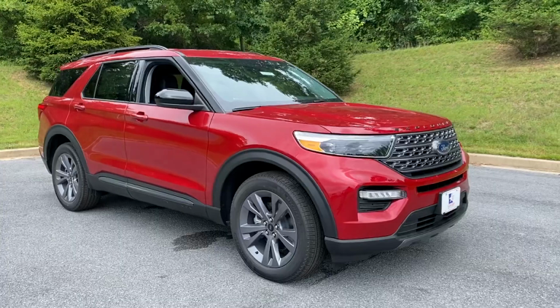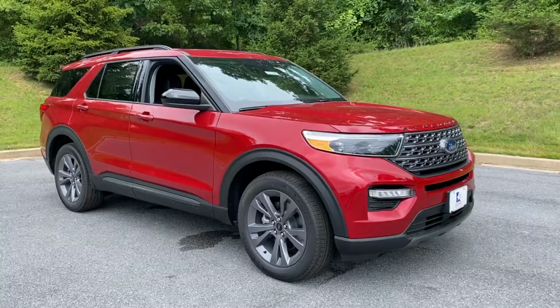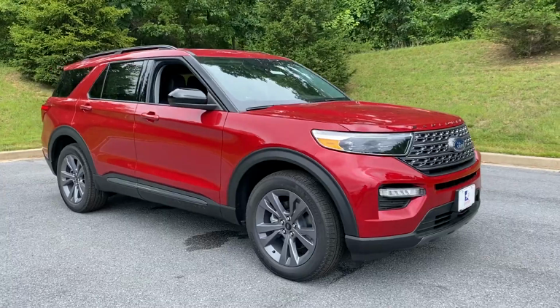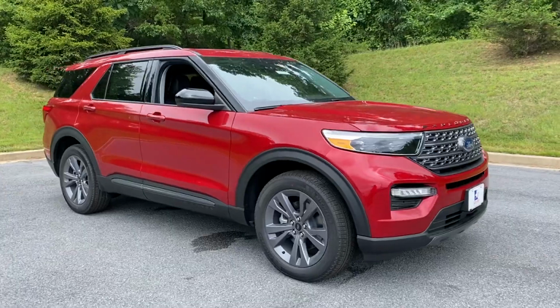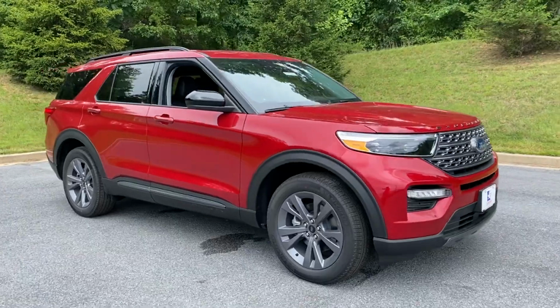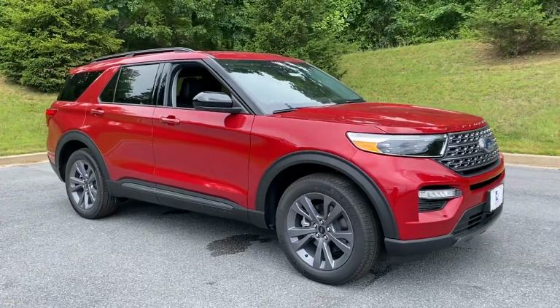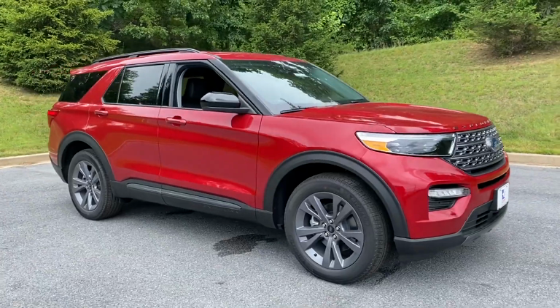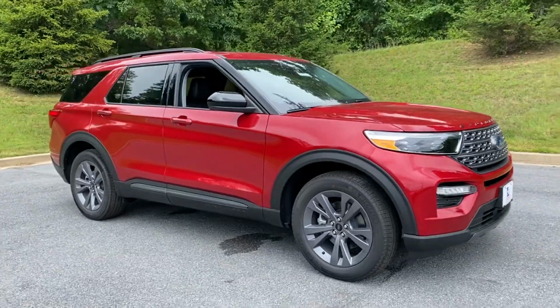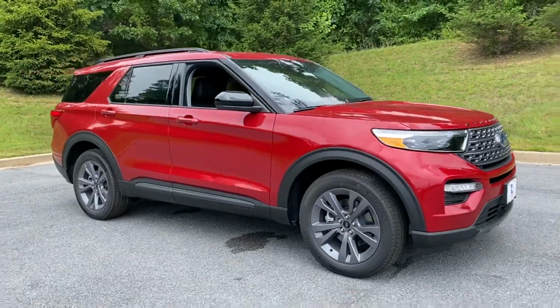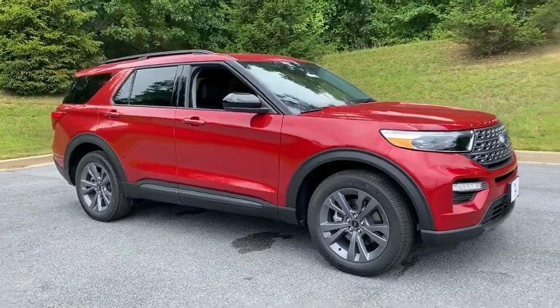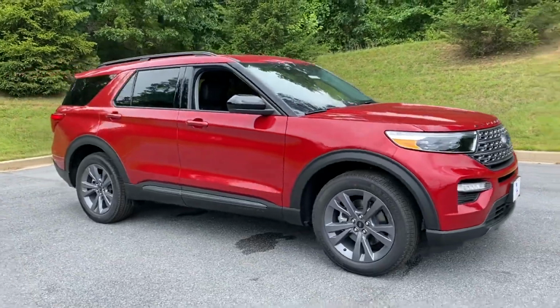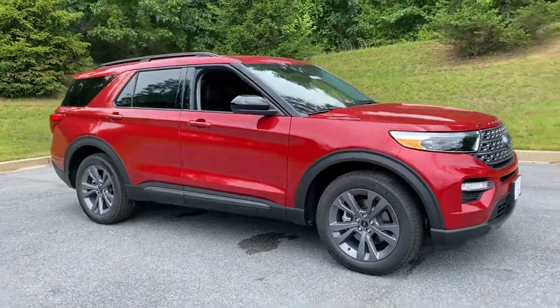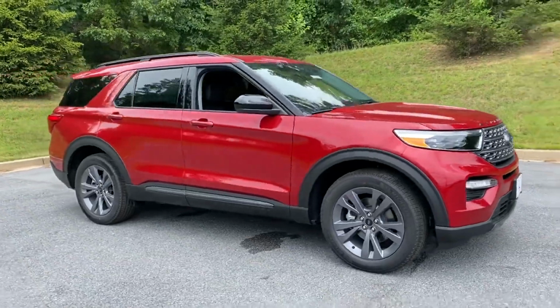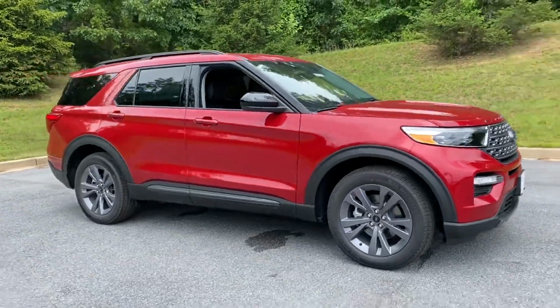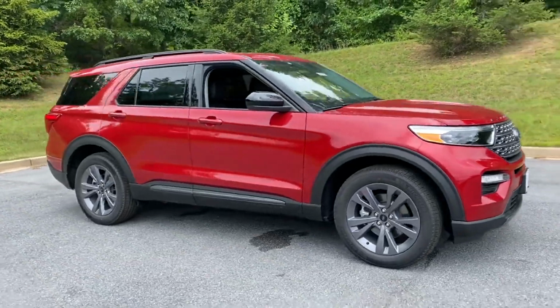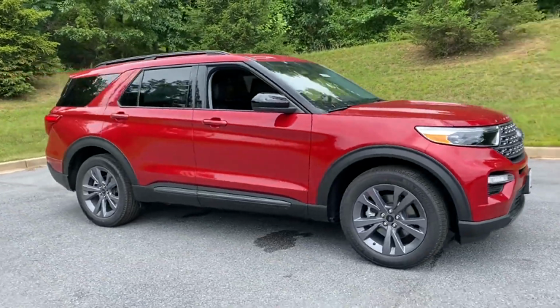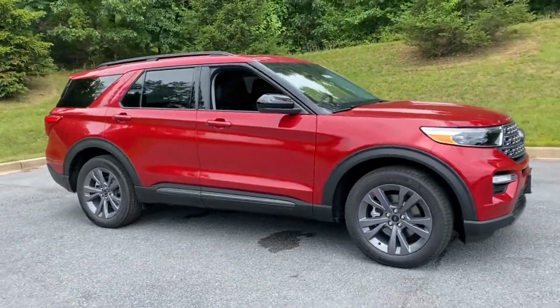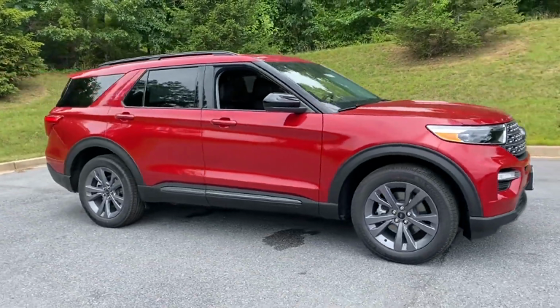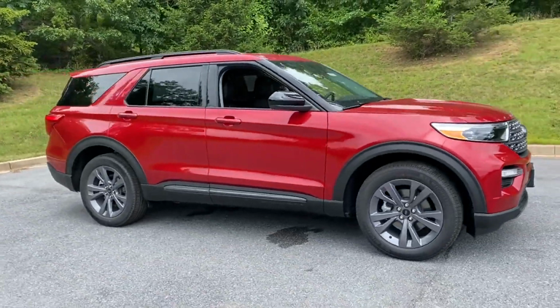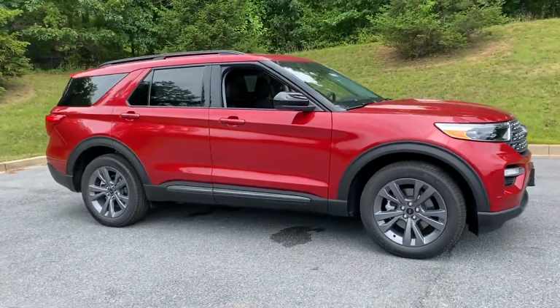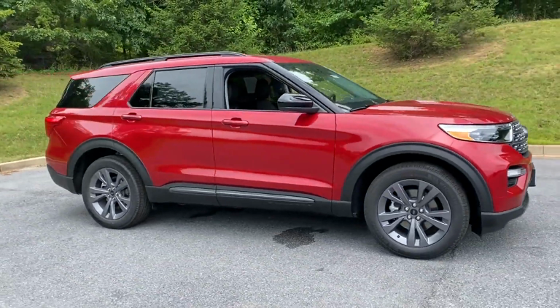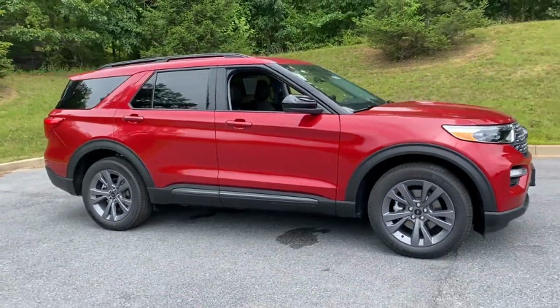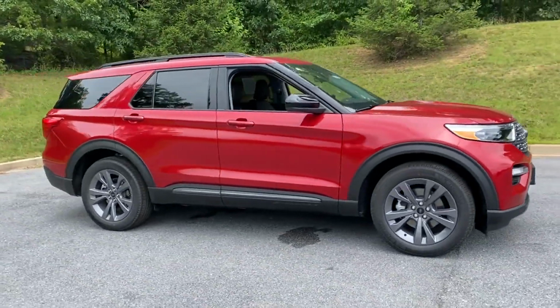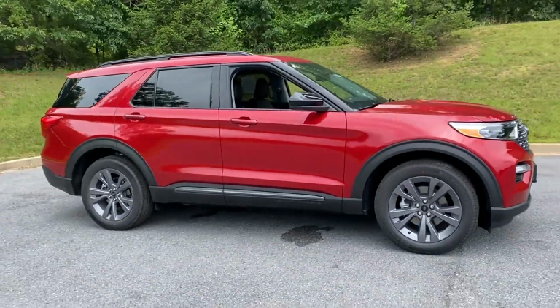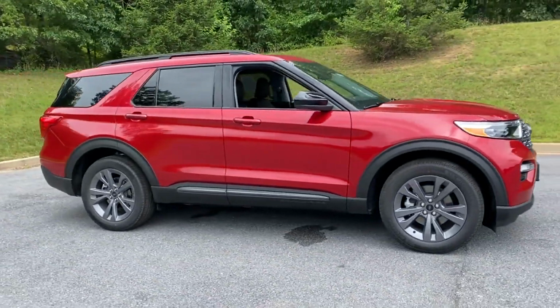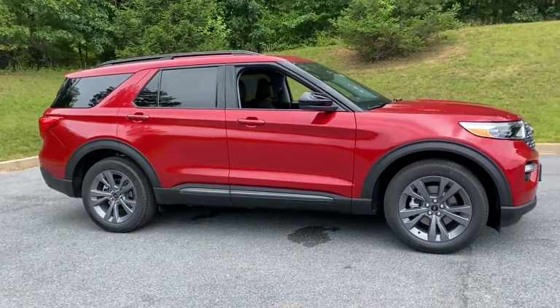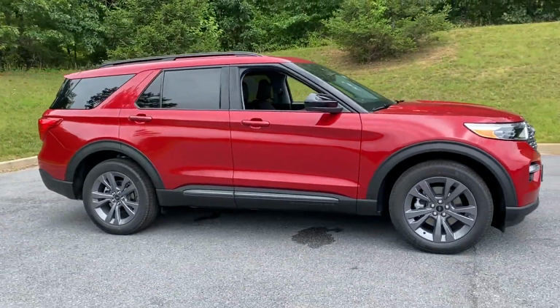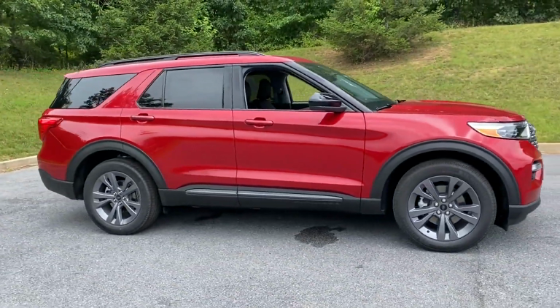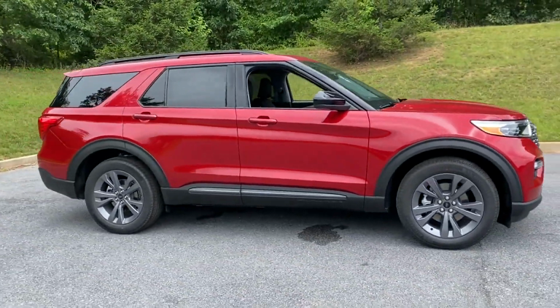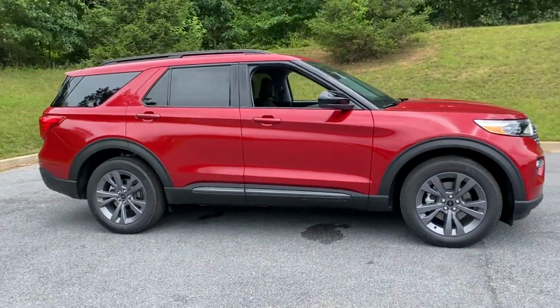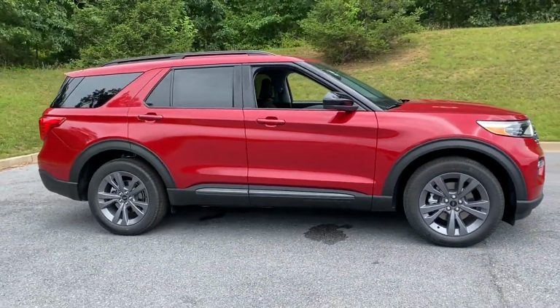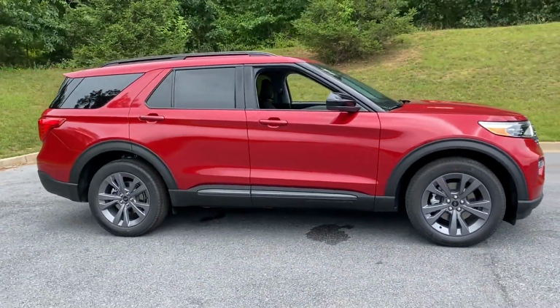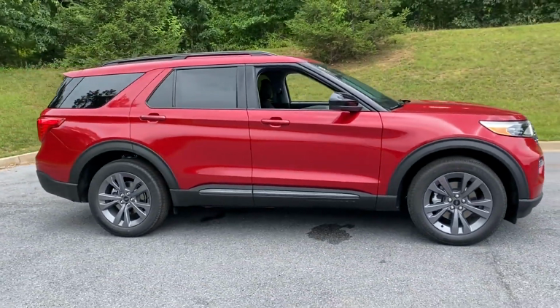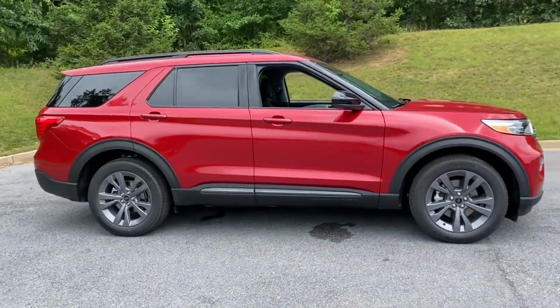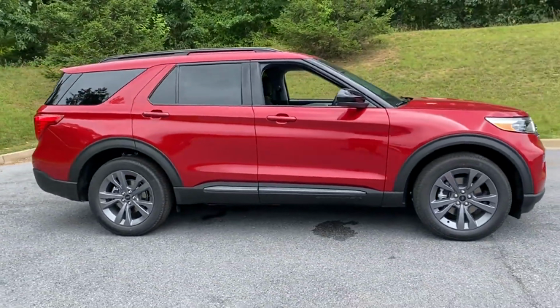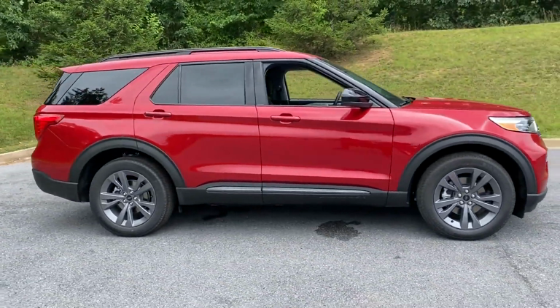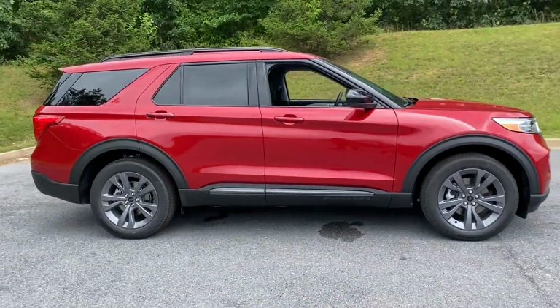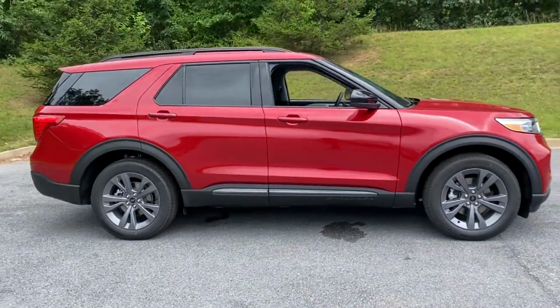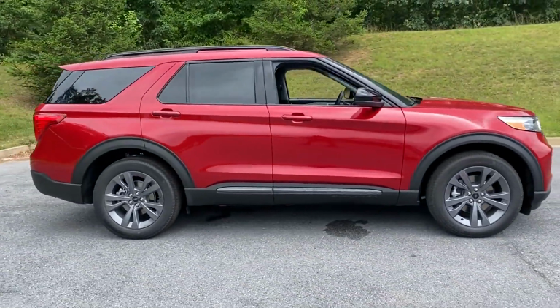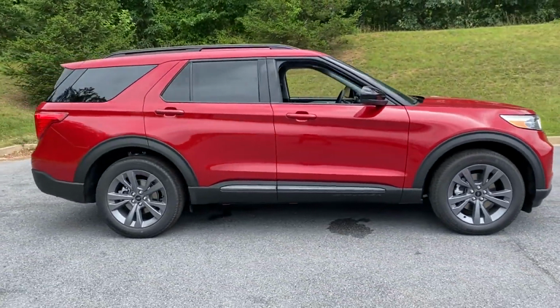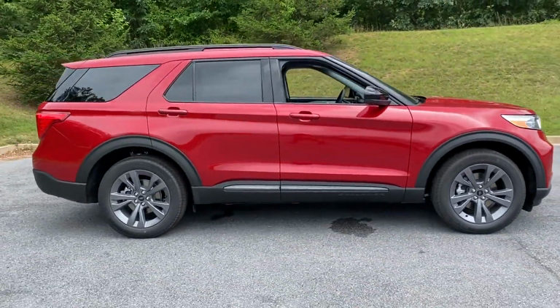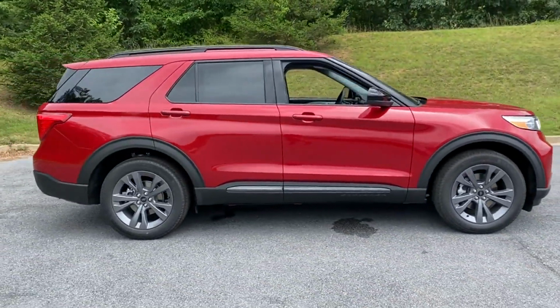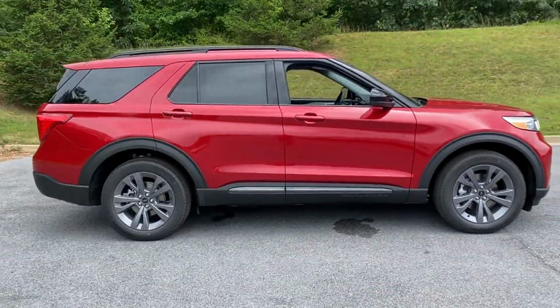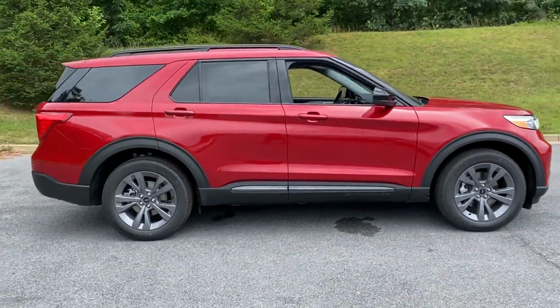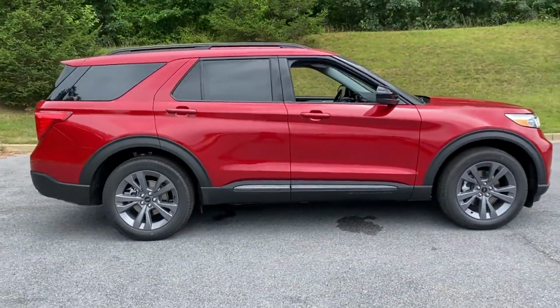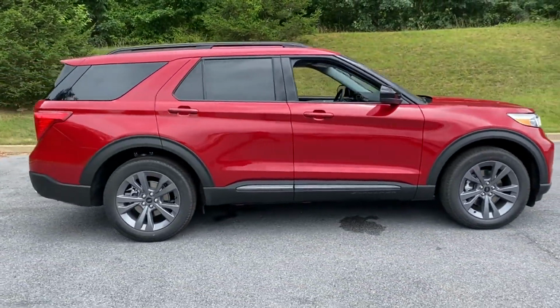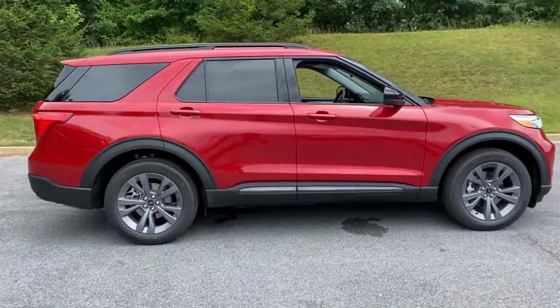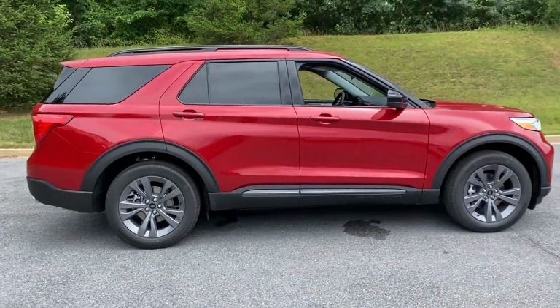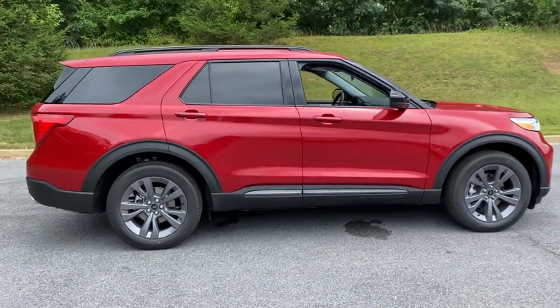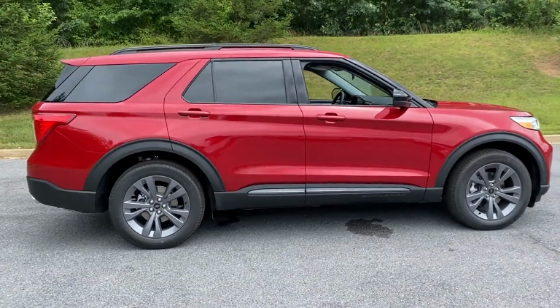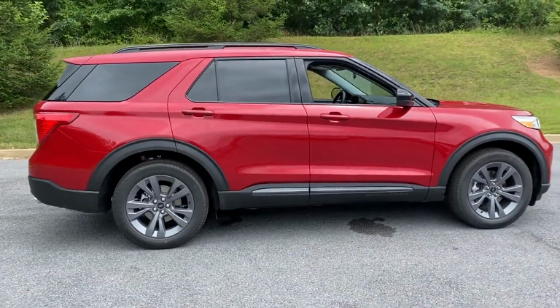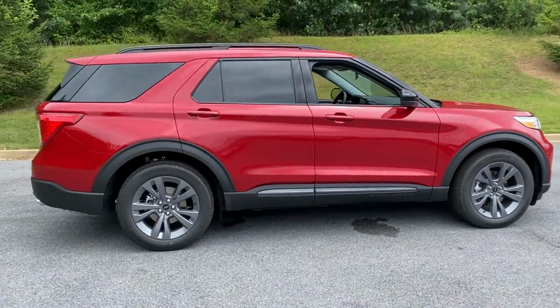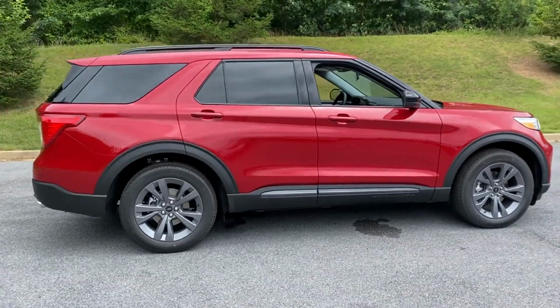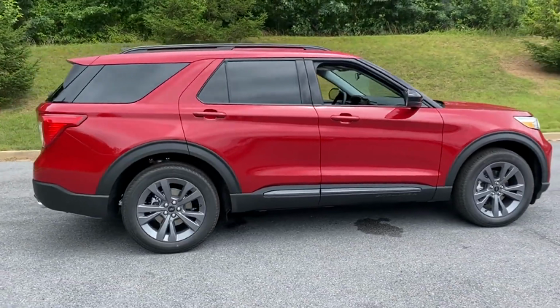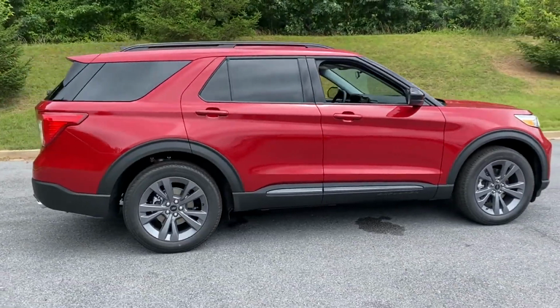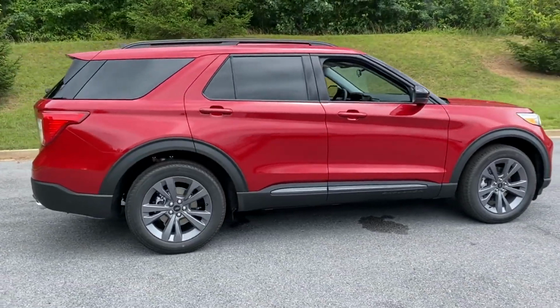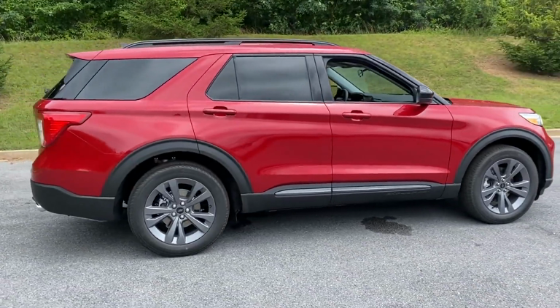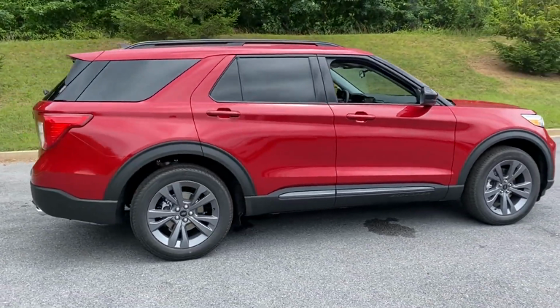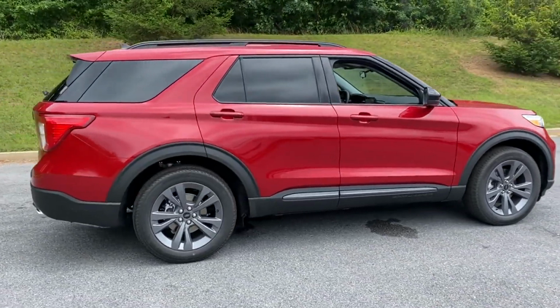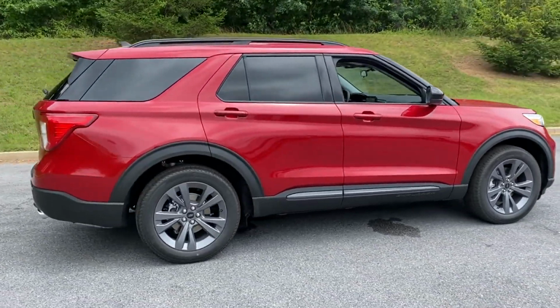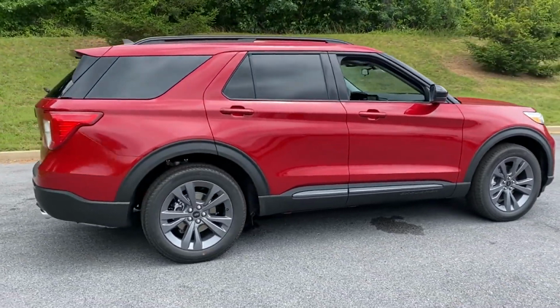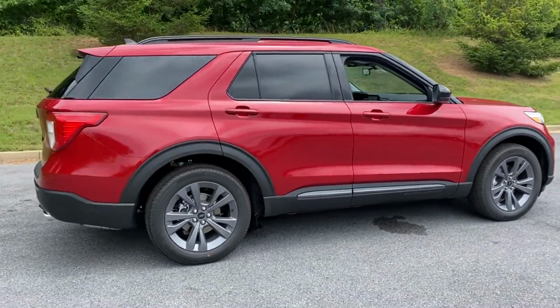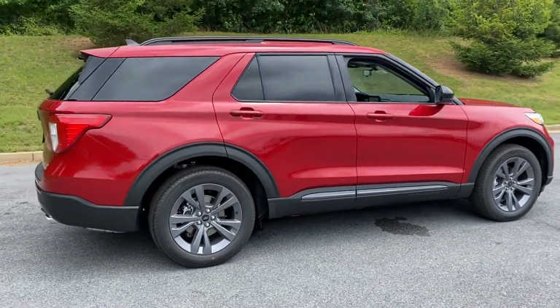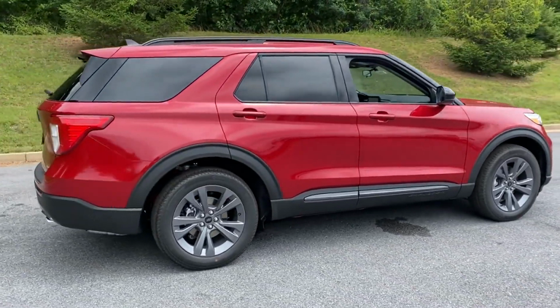2022 Ford Explorer. This SUV offers space as well as power and performance.